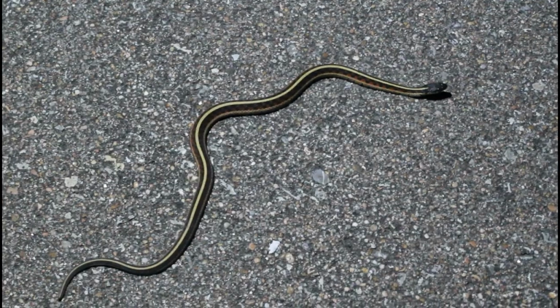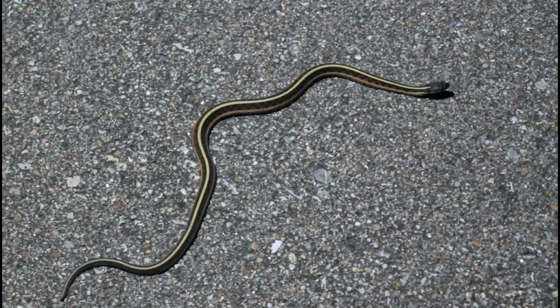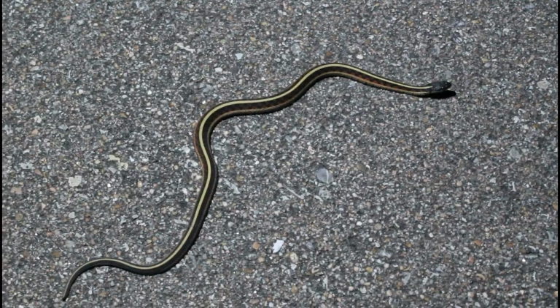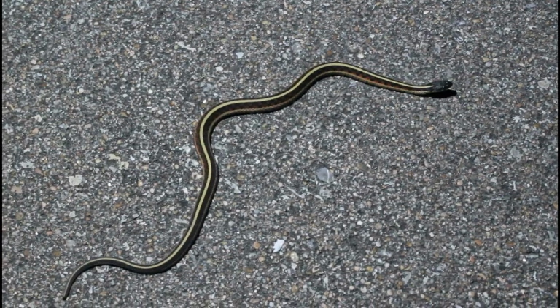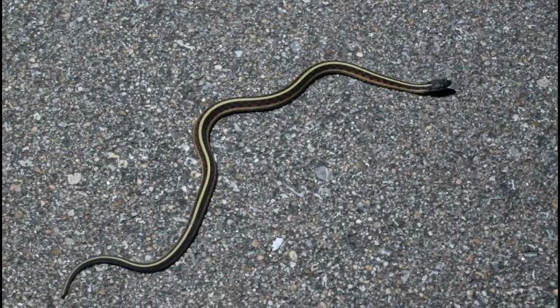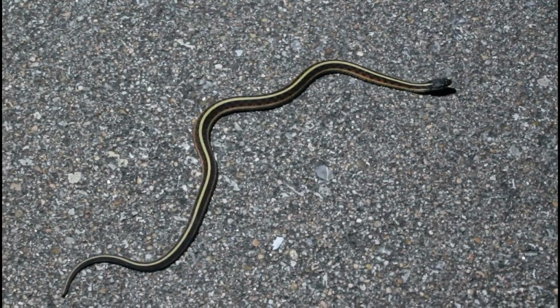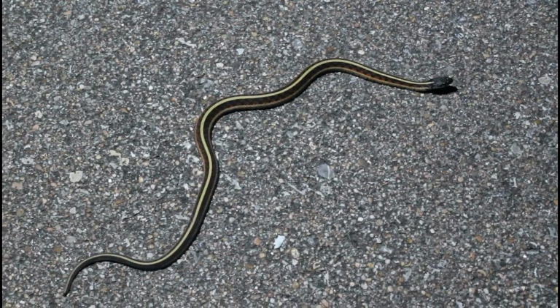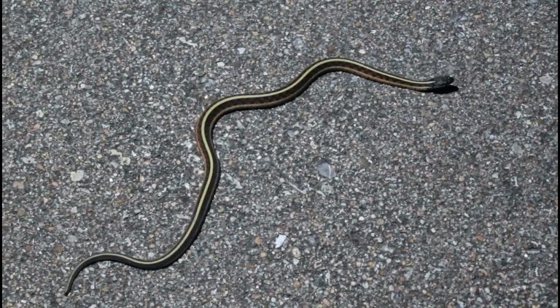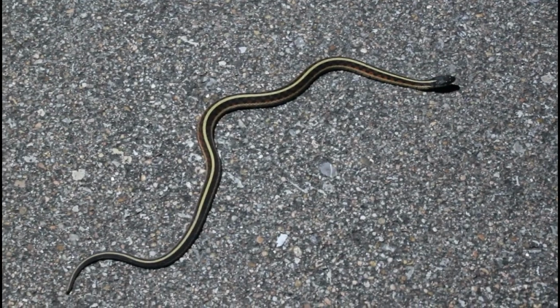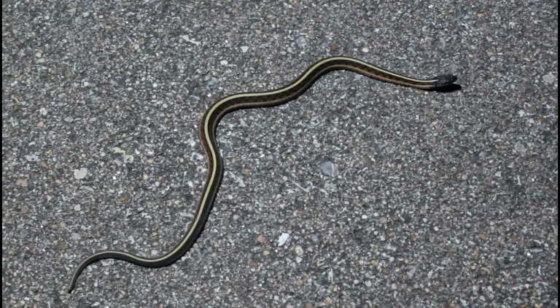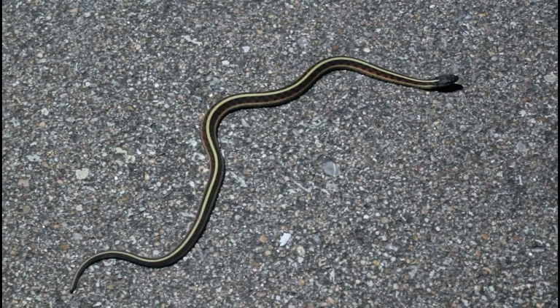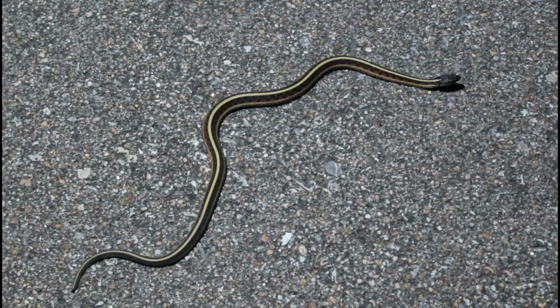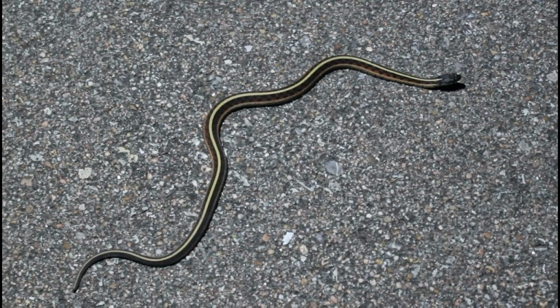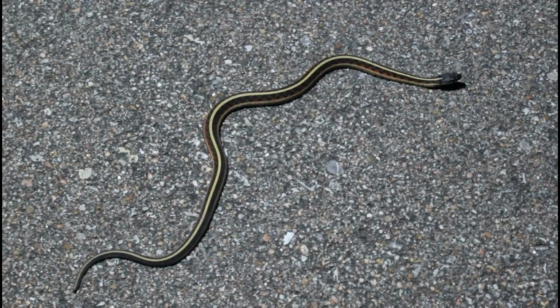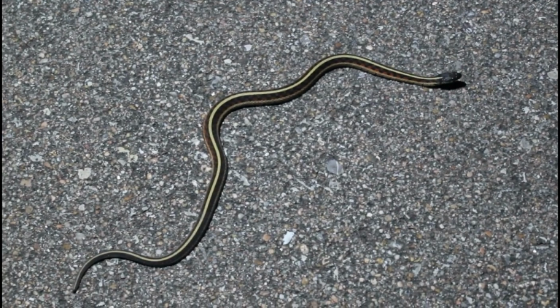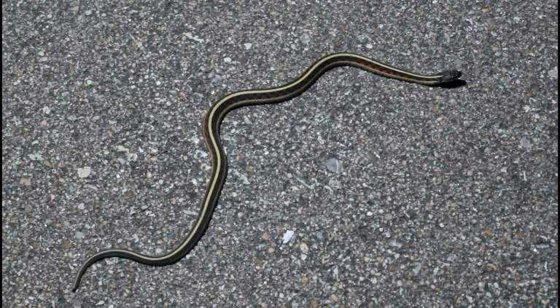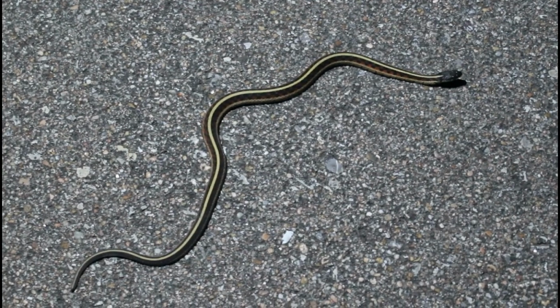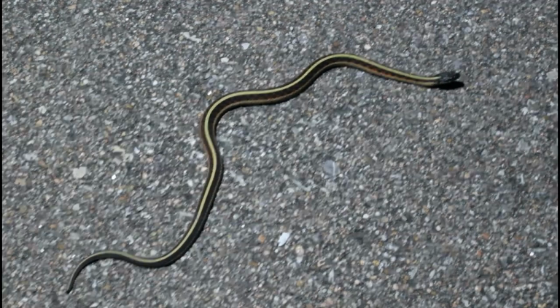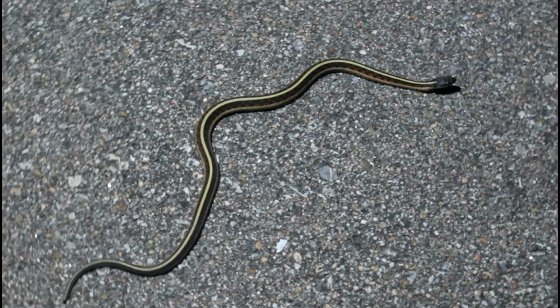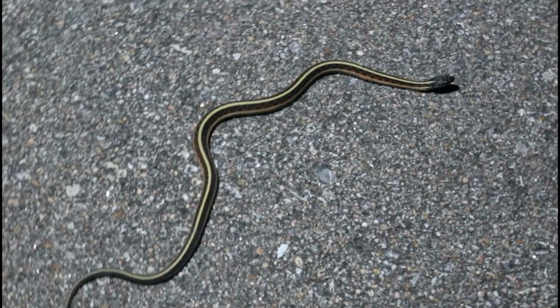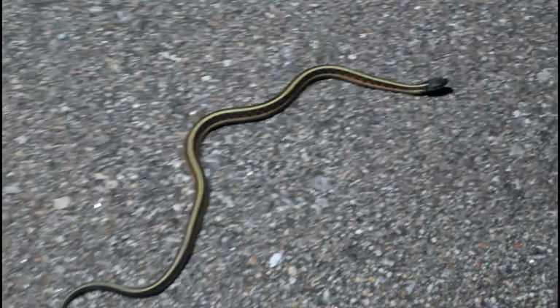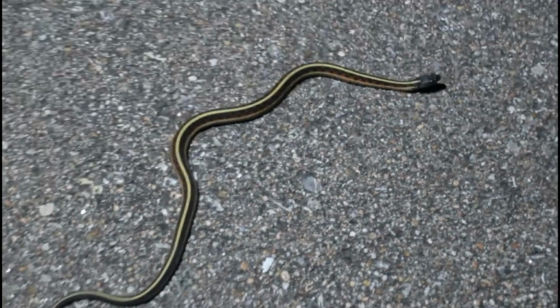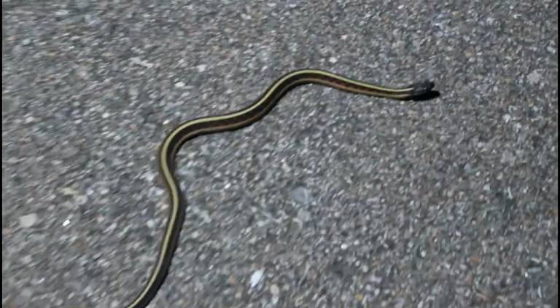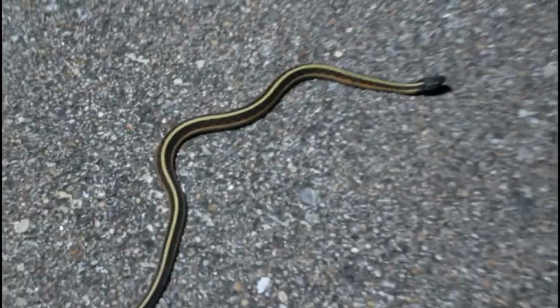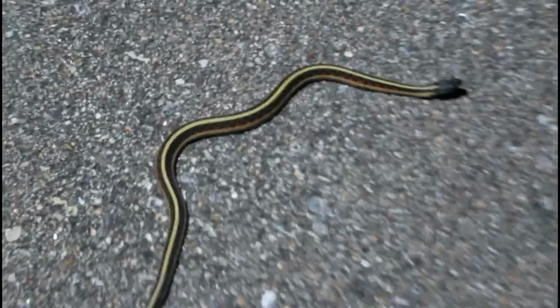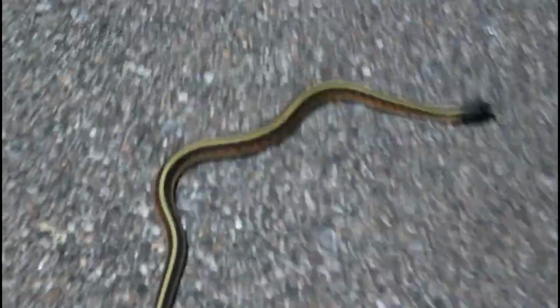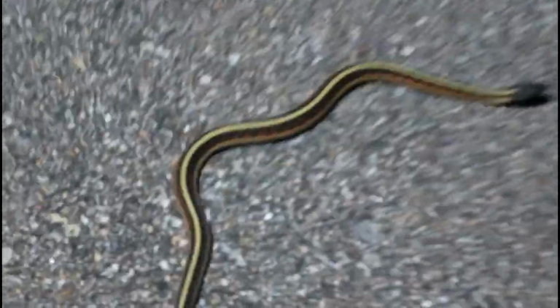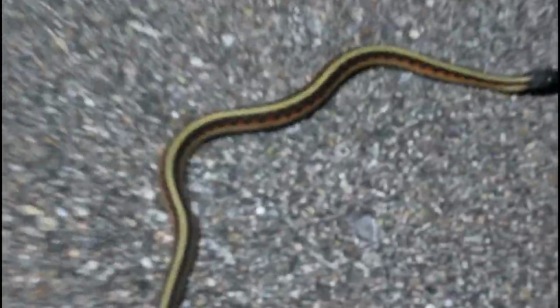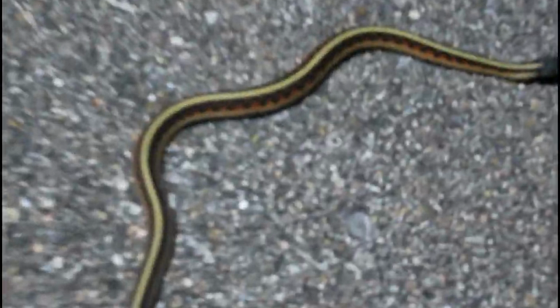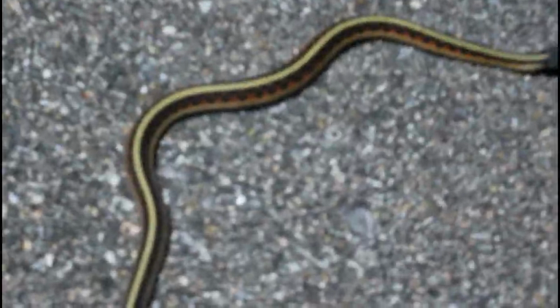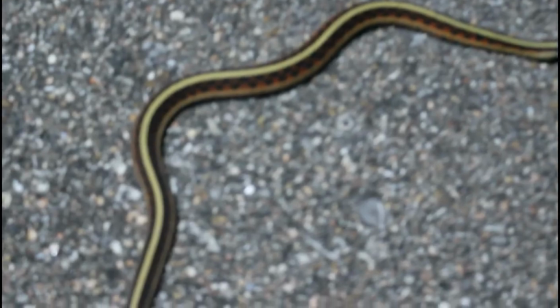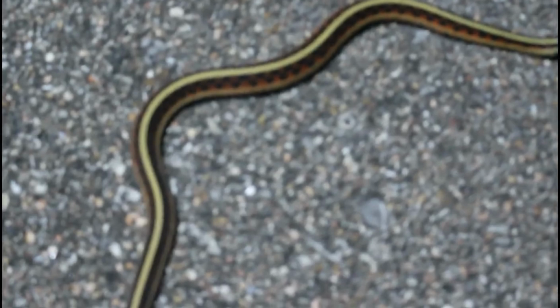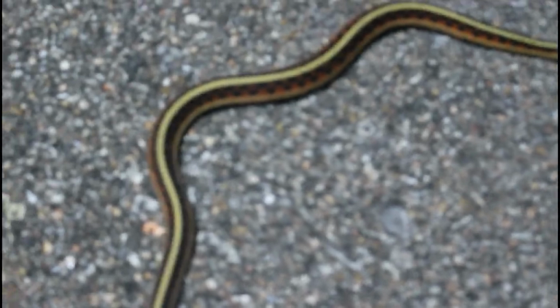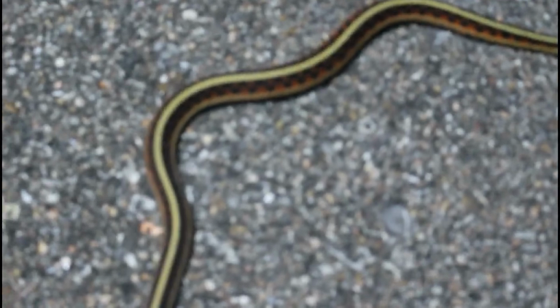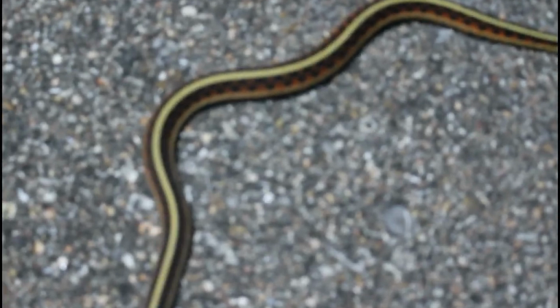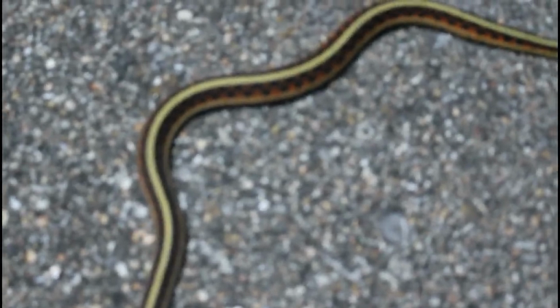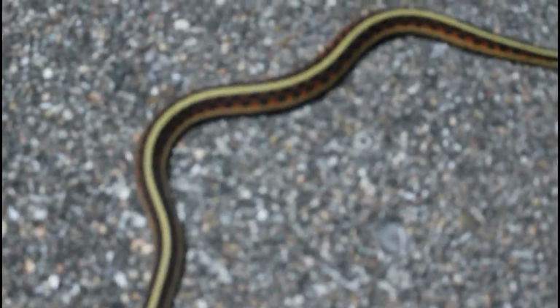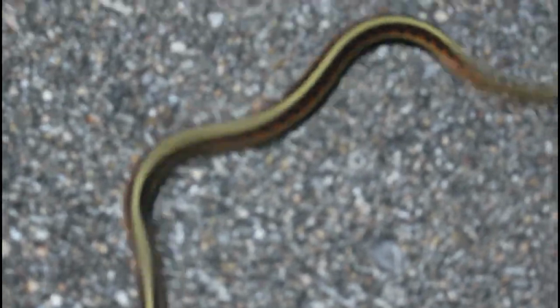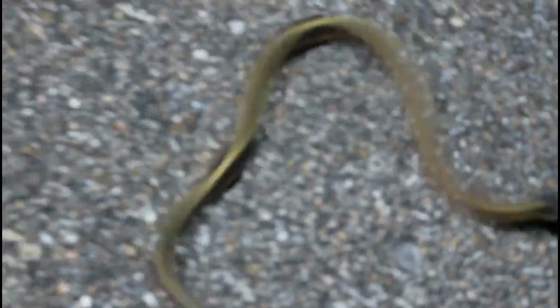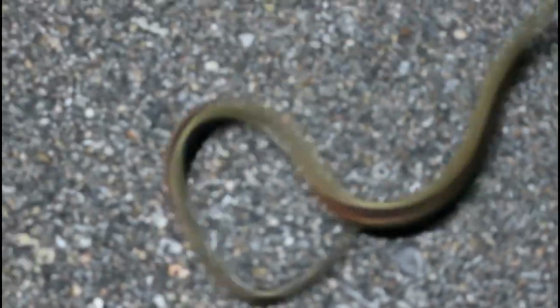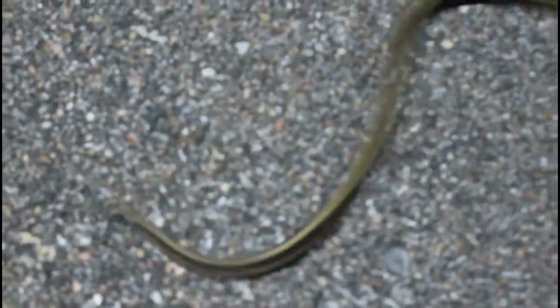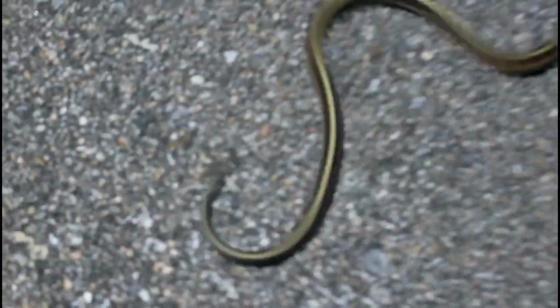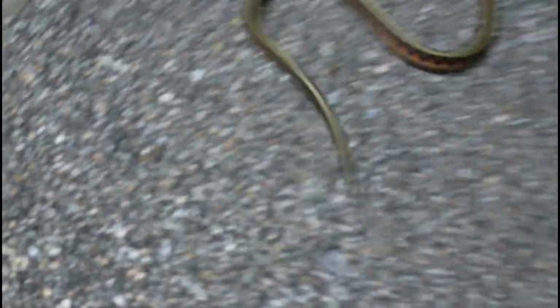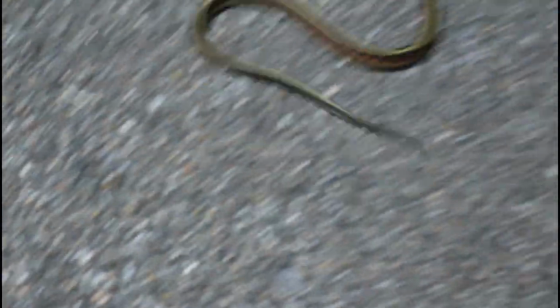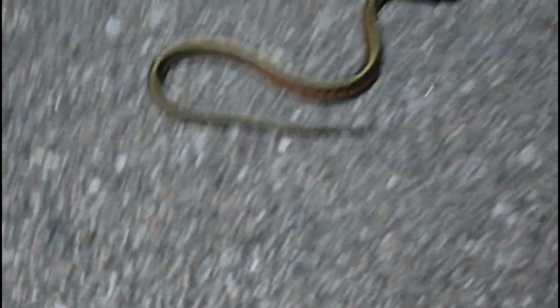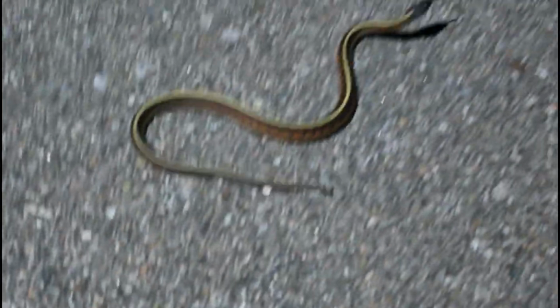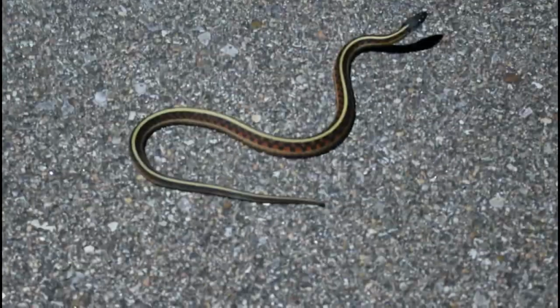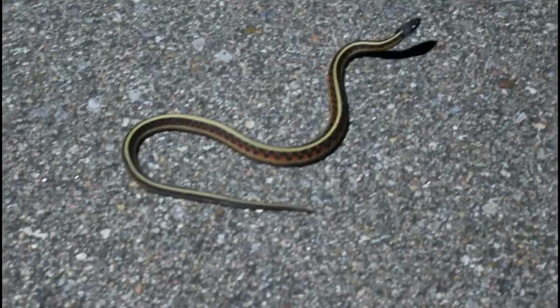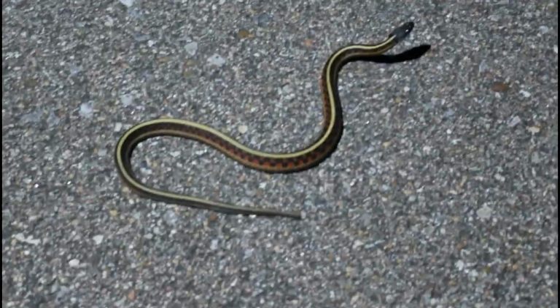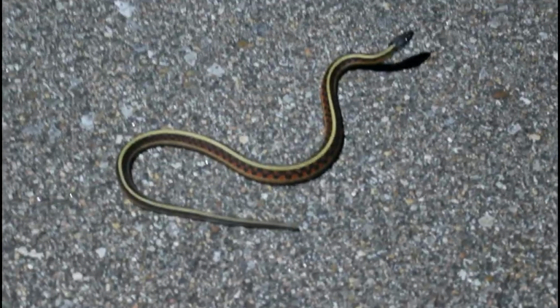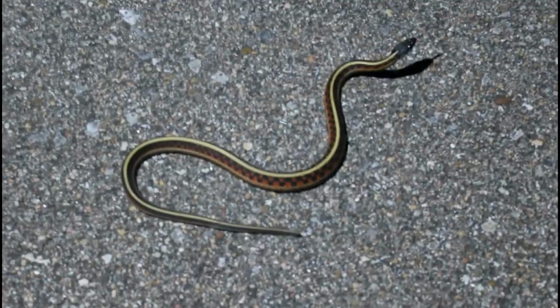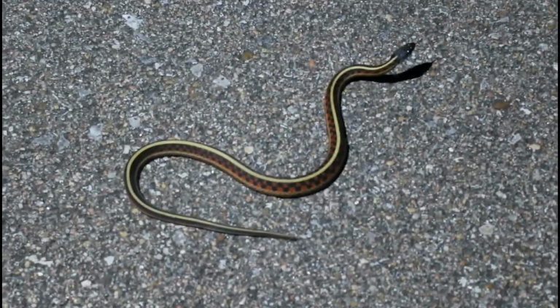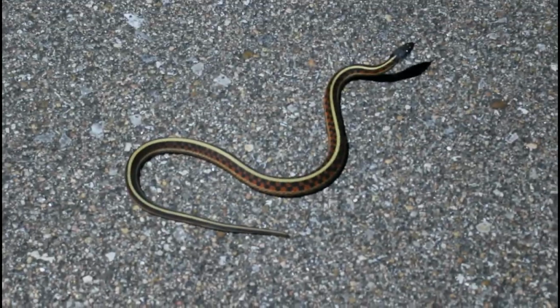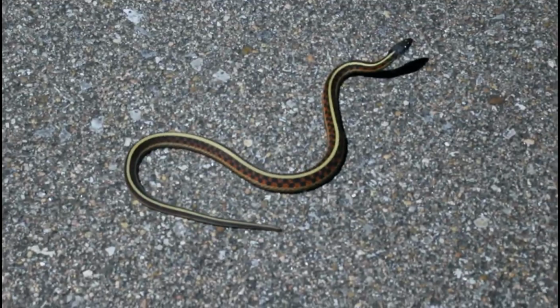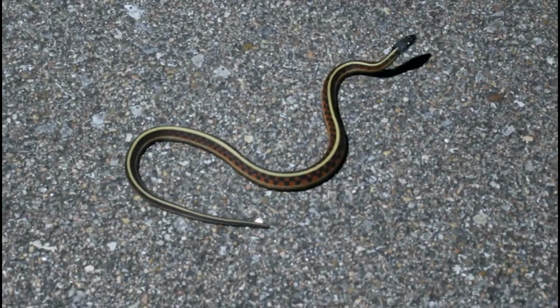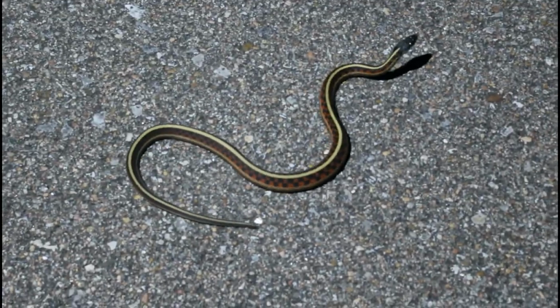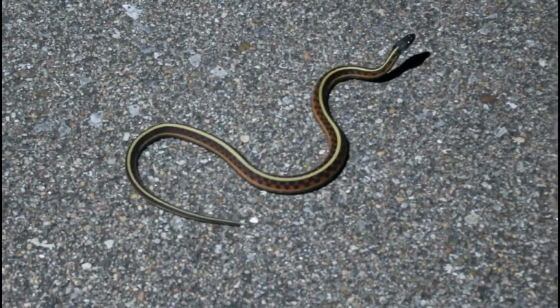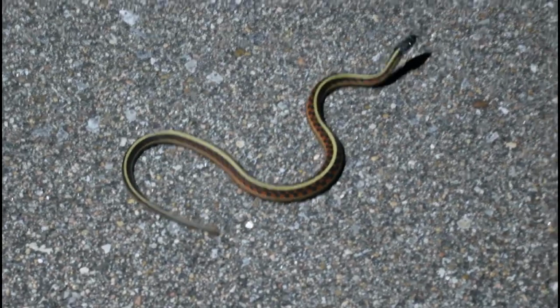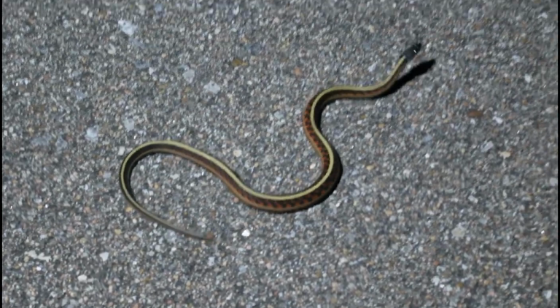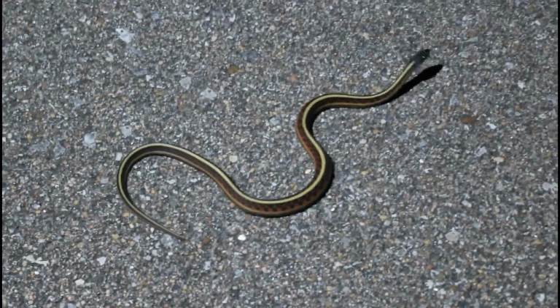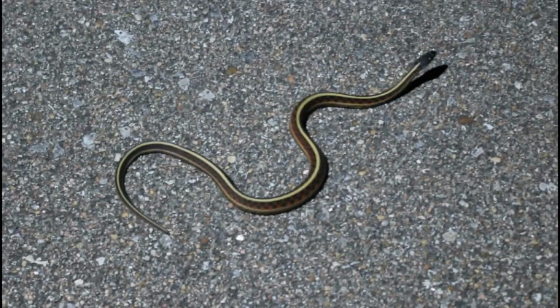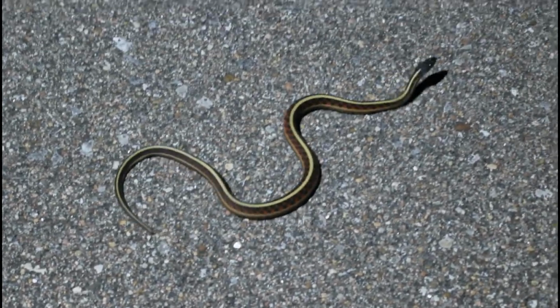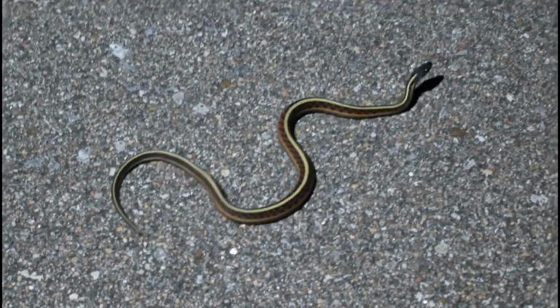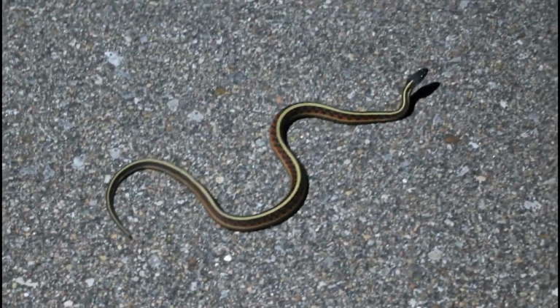Red-sided garter snake, y'all. As it flattens out its body, you can see a little bit more of that red.